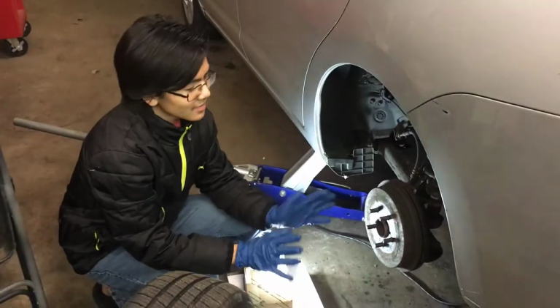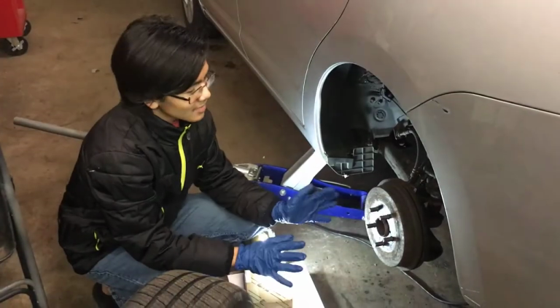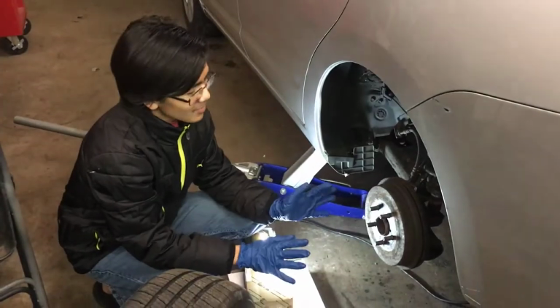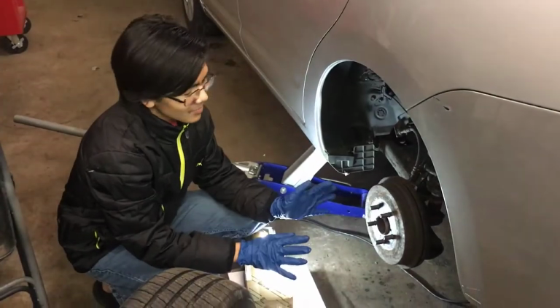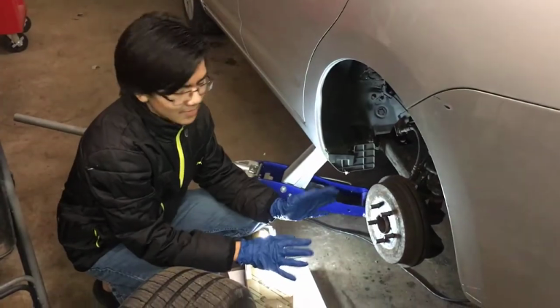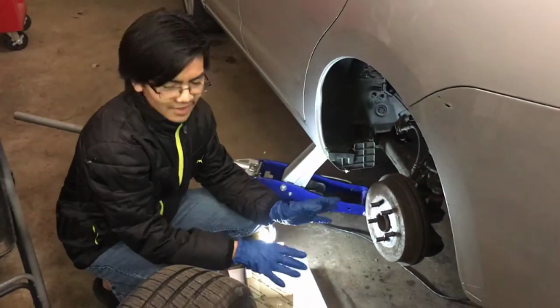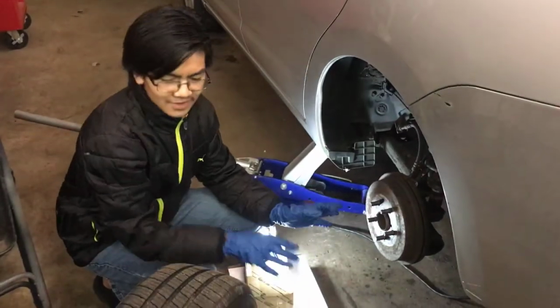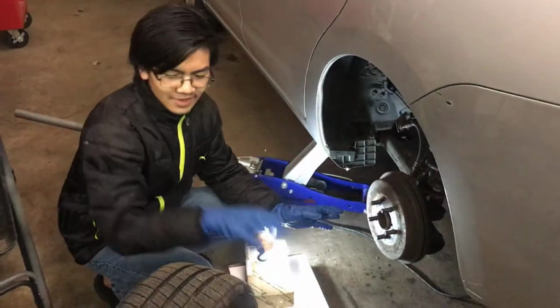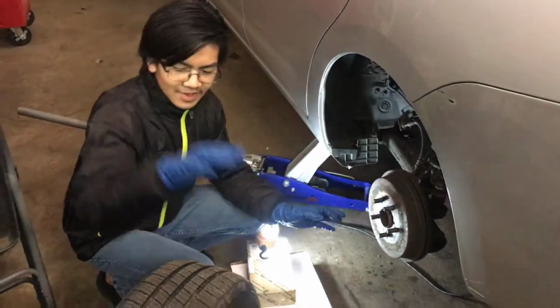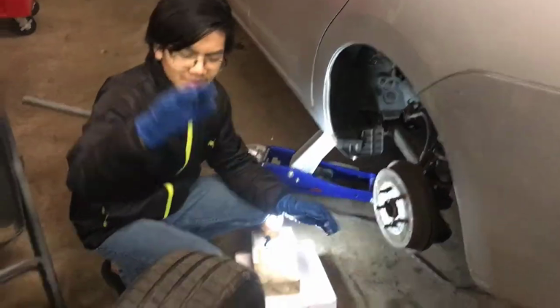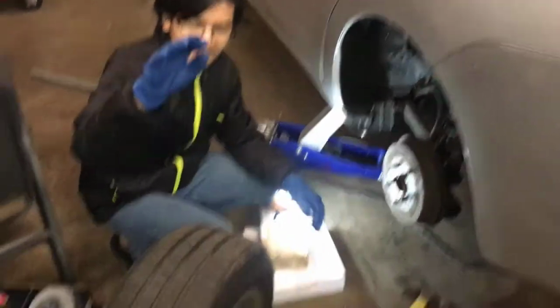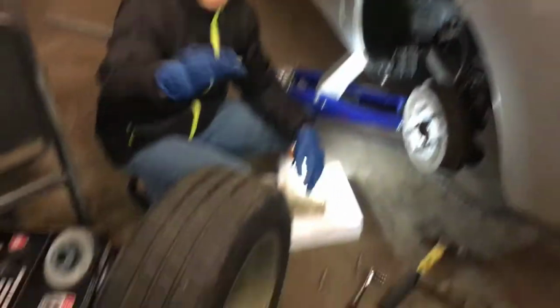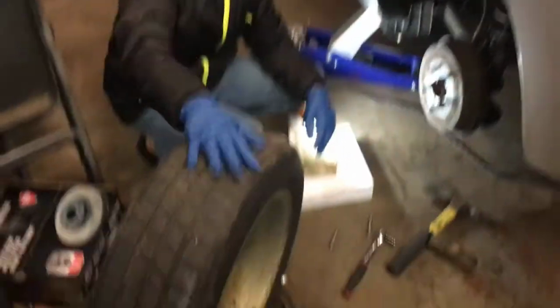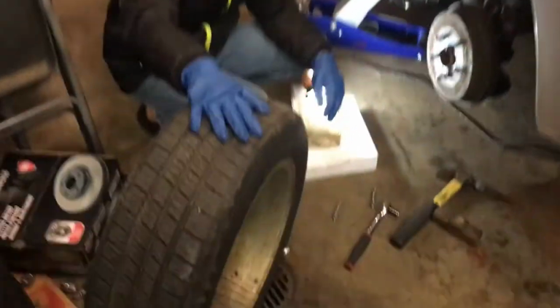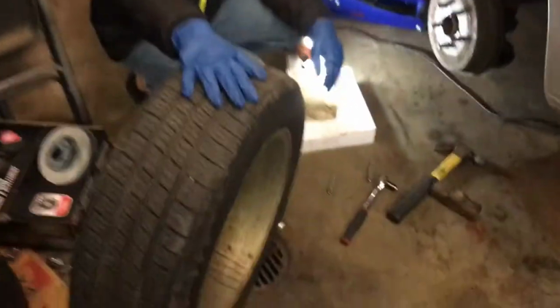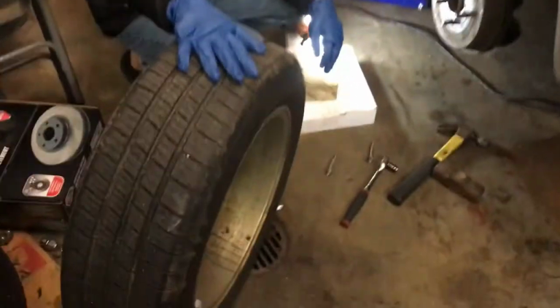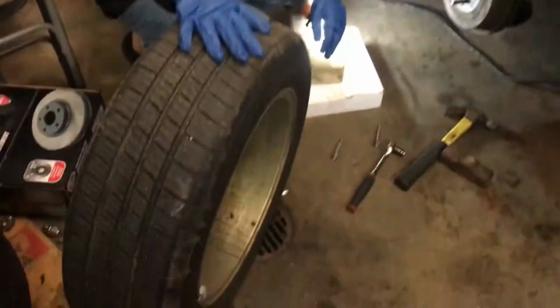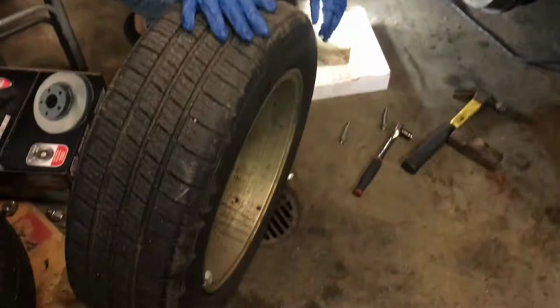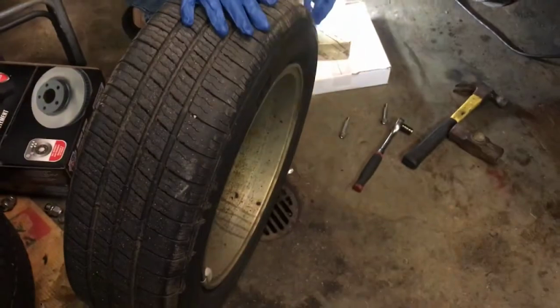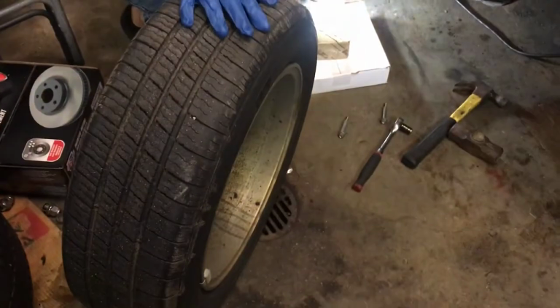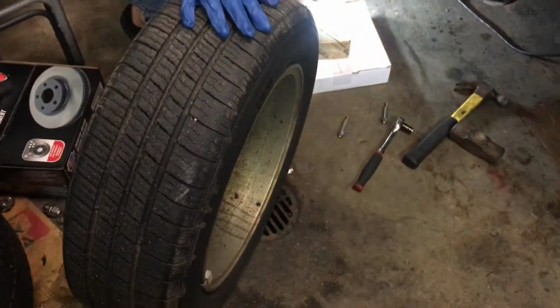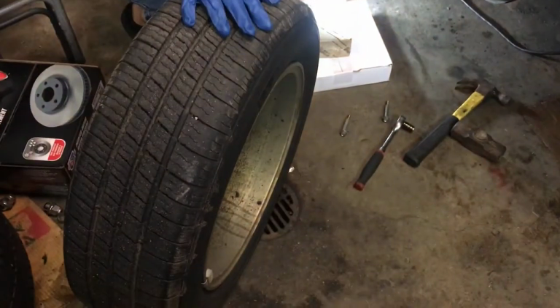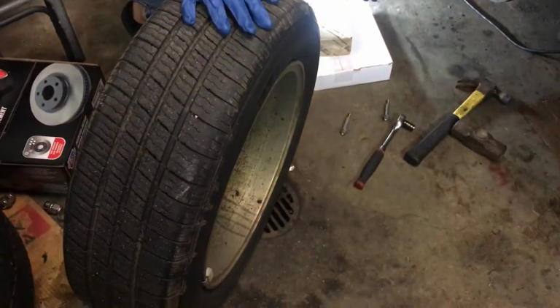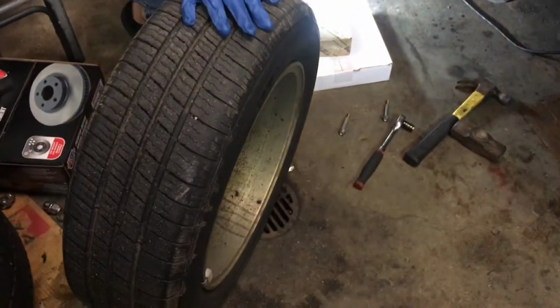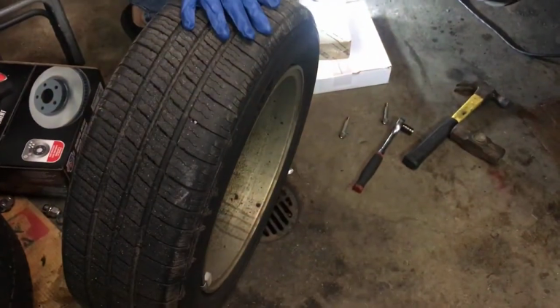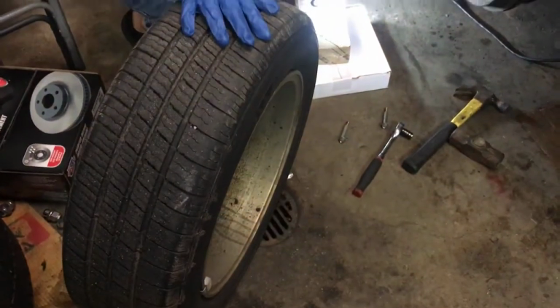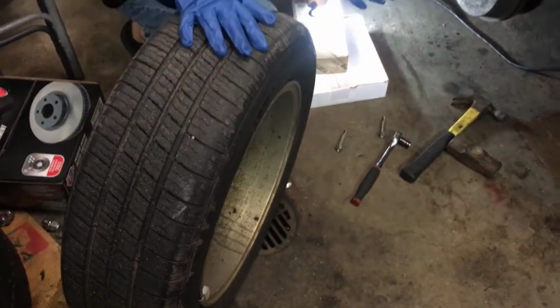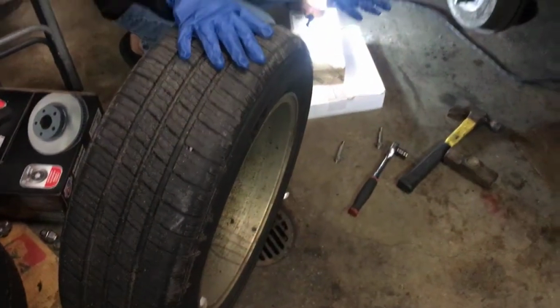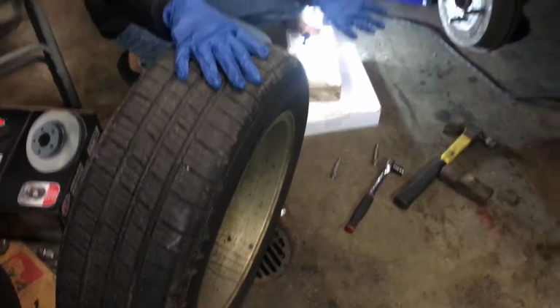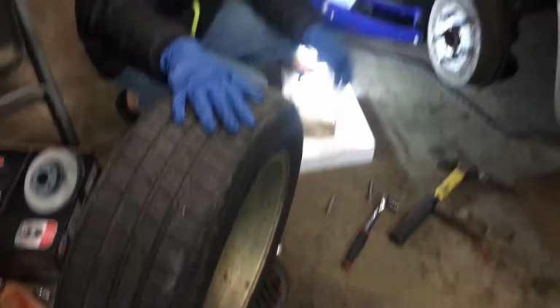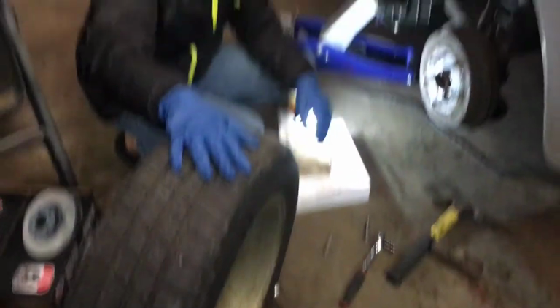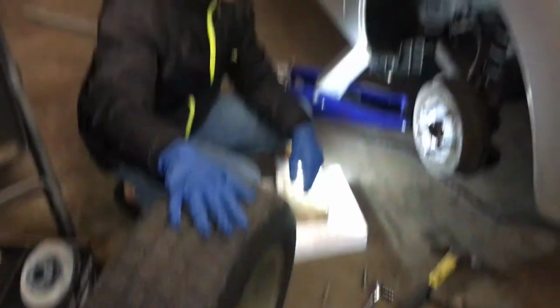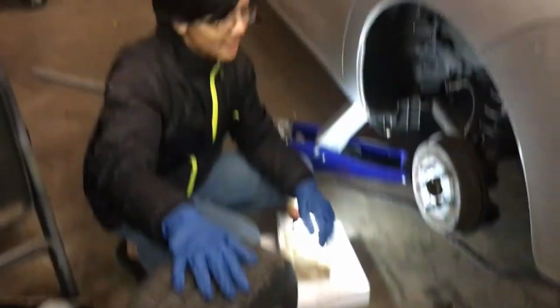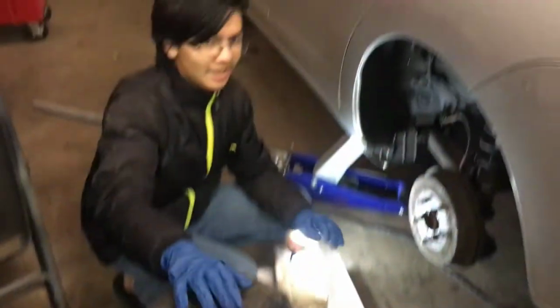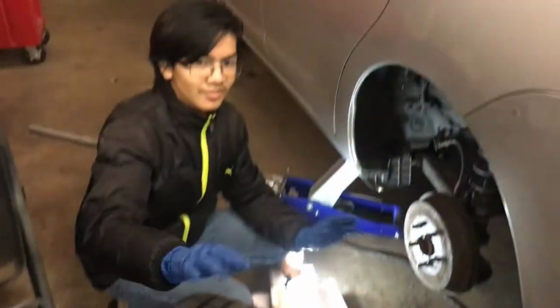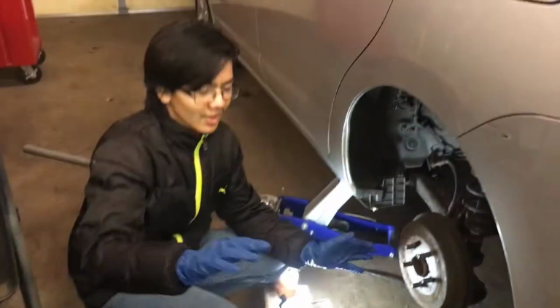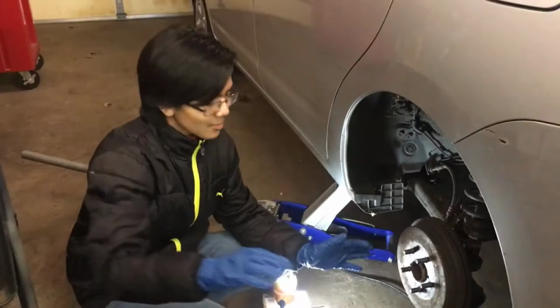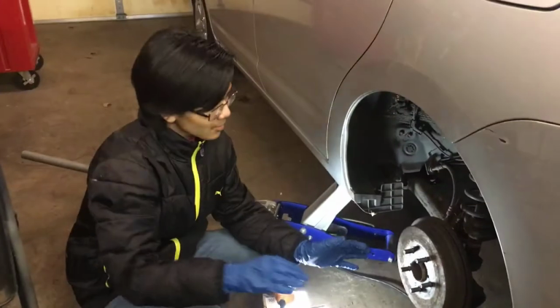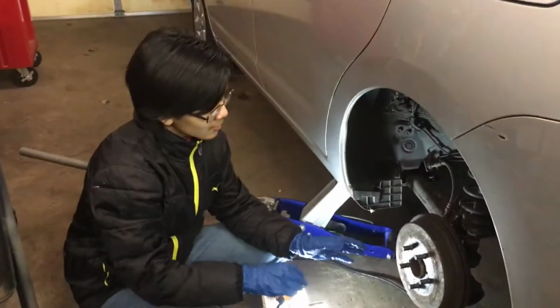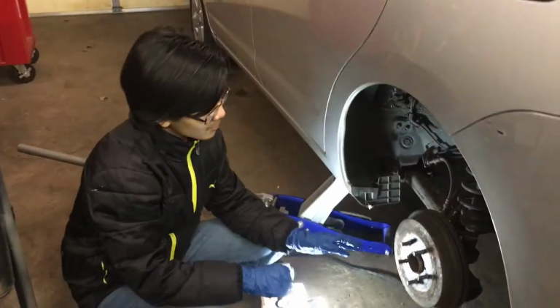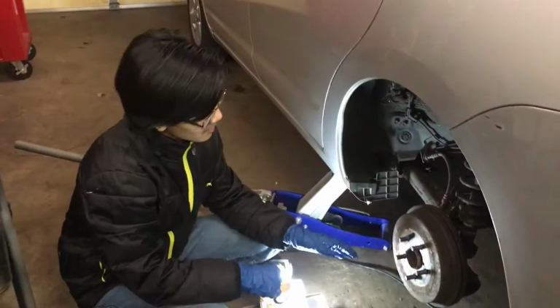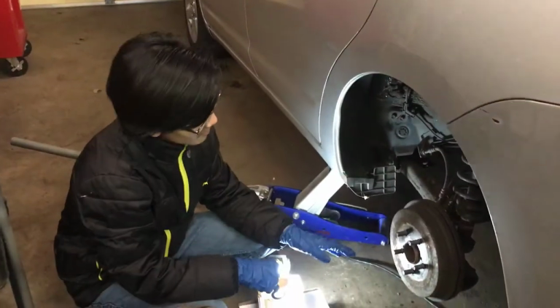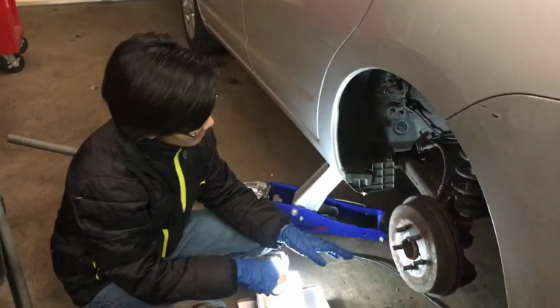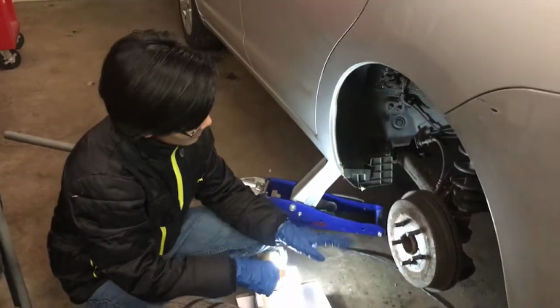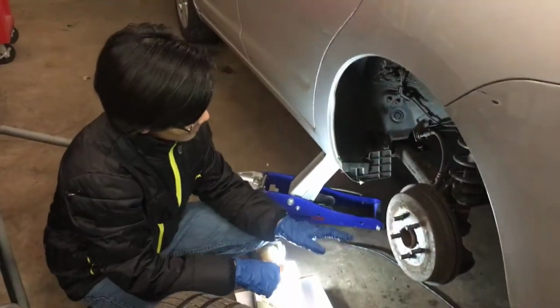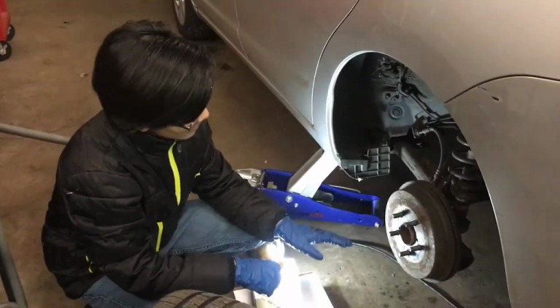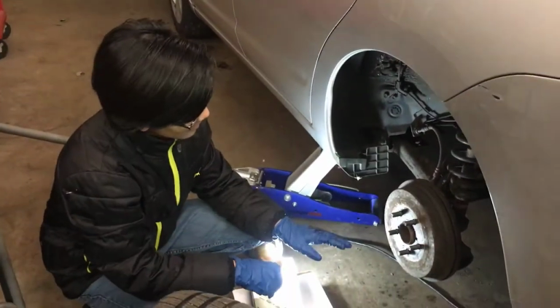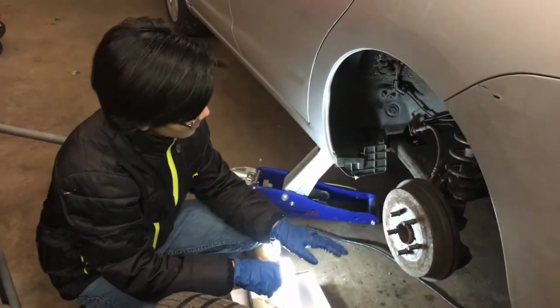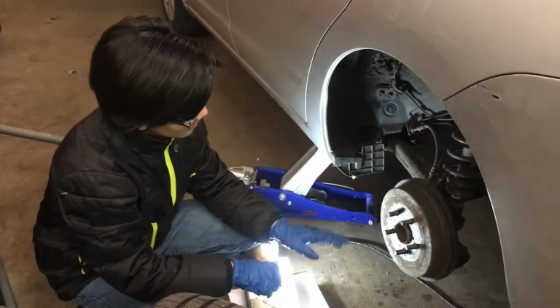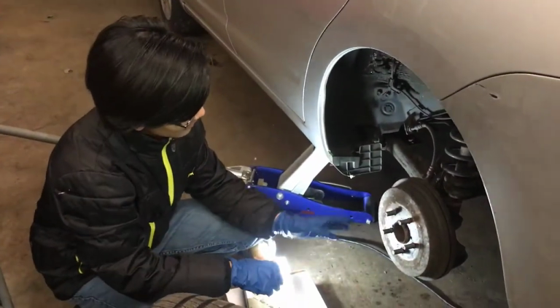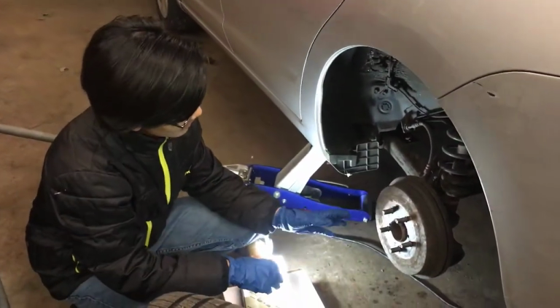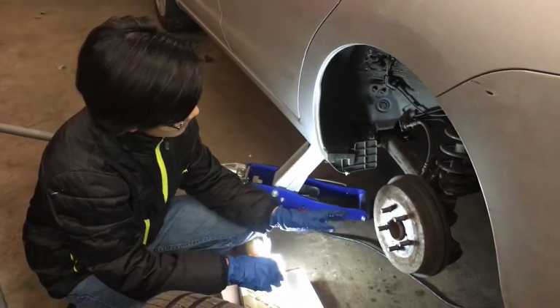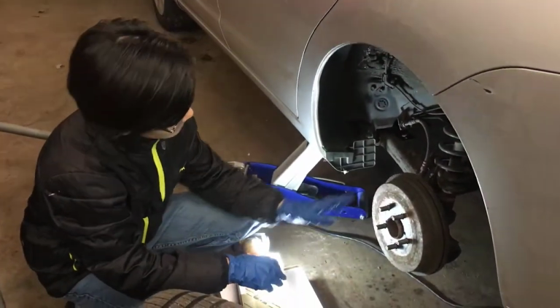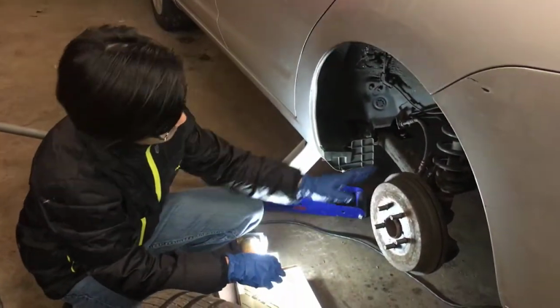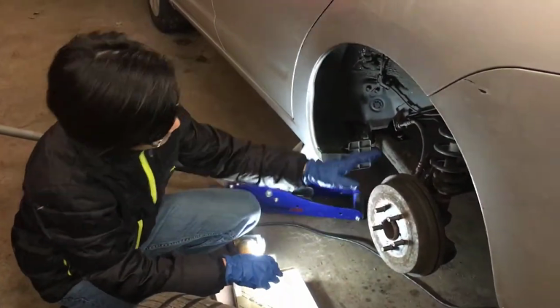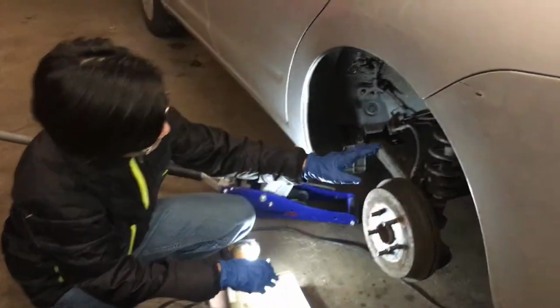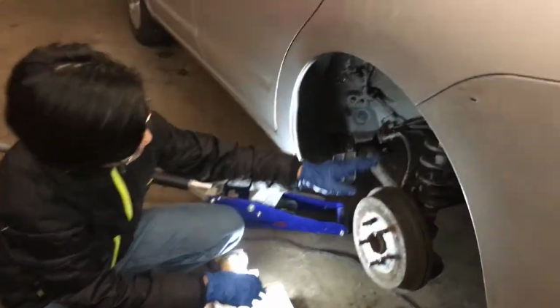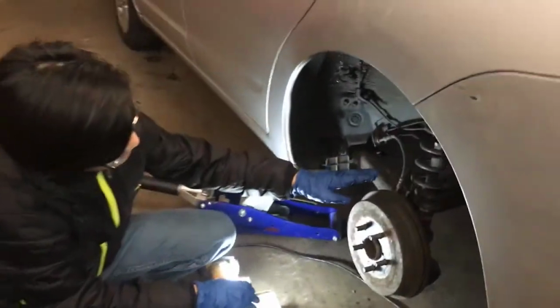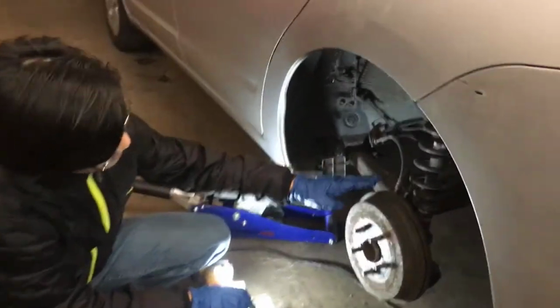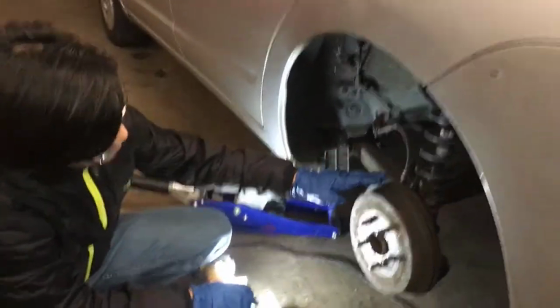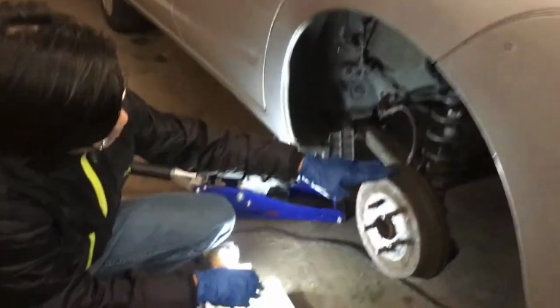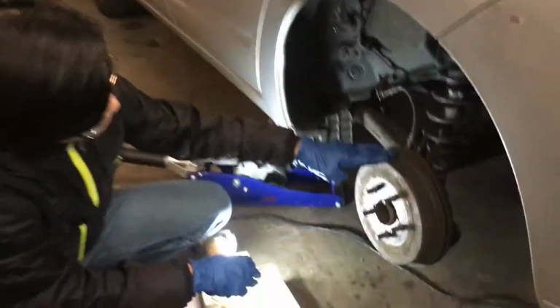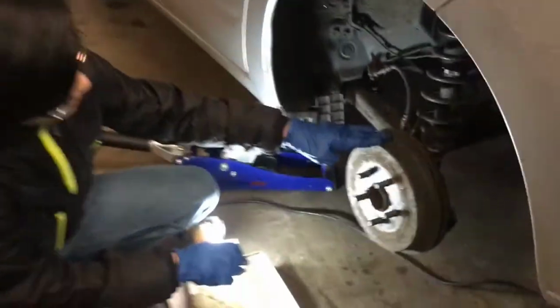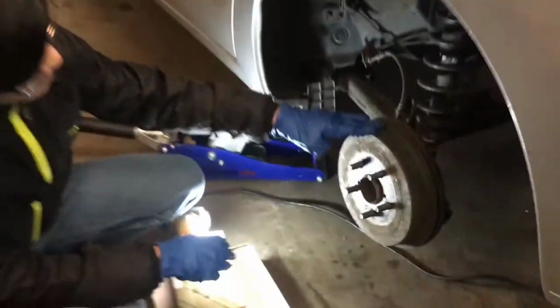Next up after that is to take out the tire — I'm sure we all know how to do that. And after that, we're going to be revealing the brake drum.